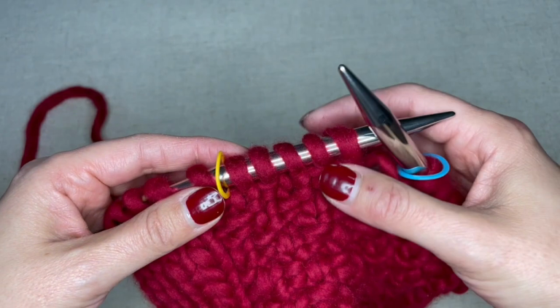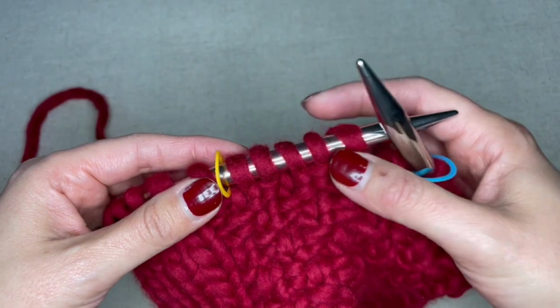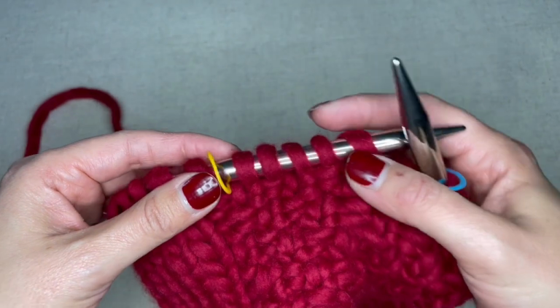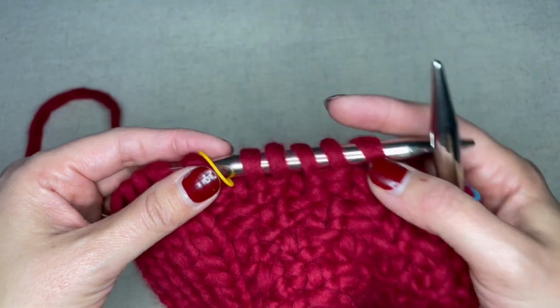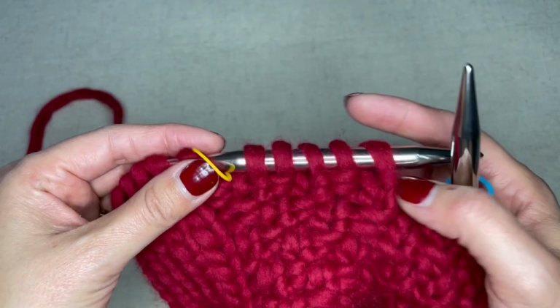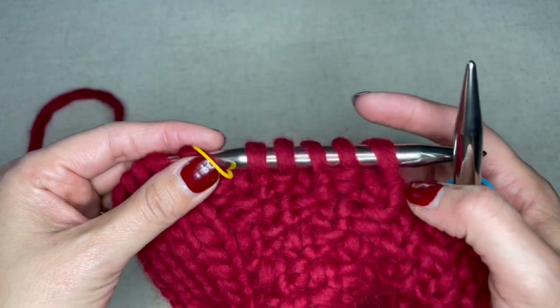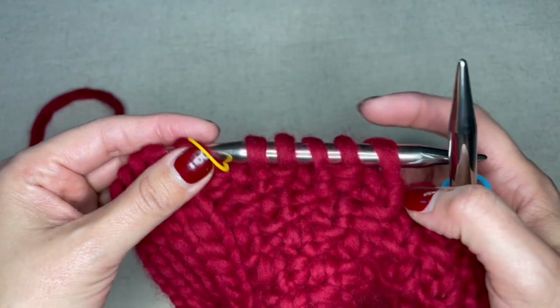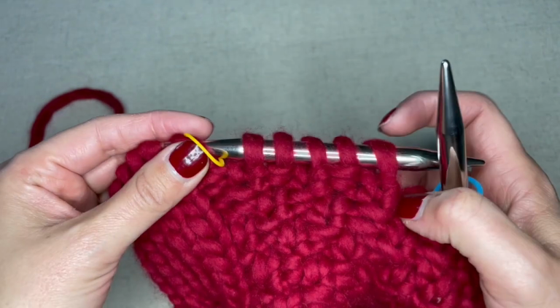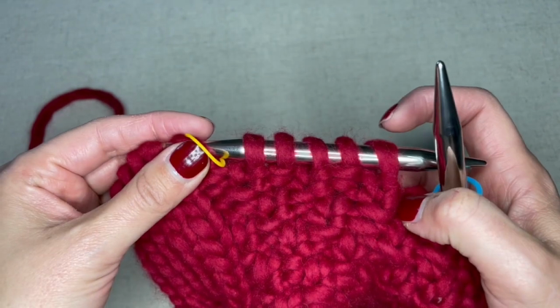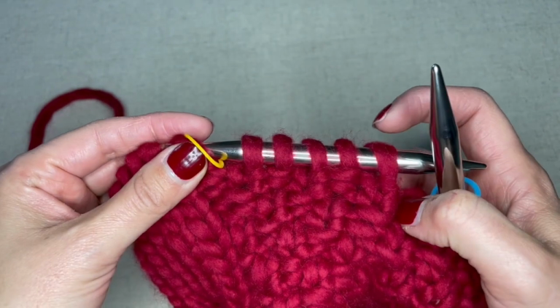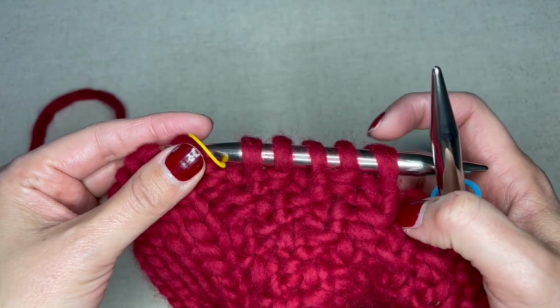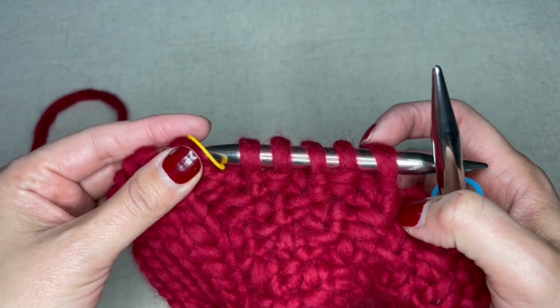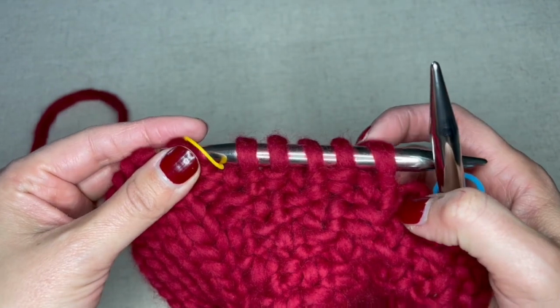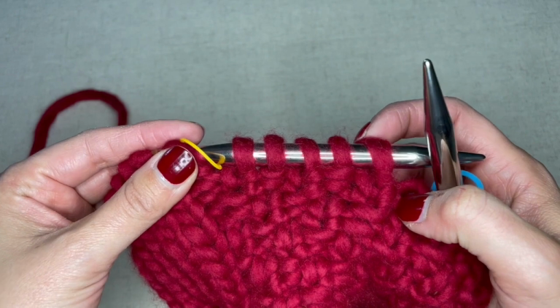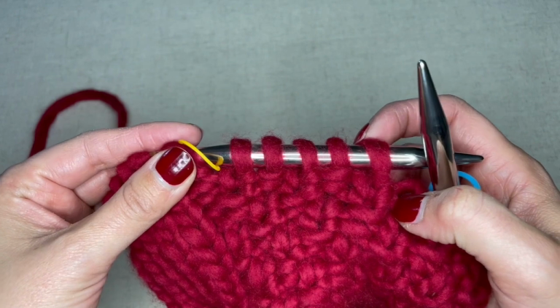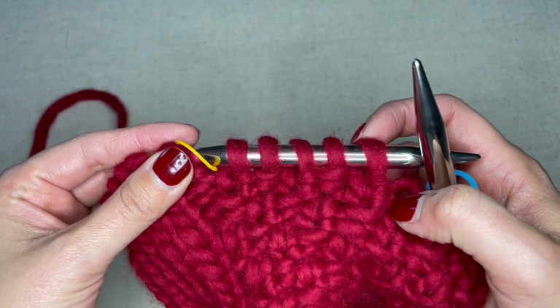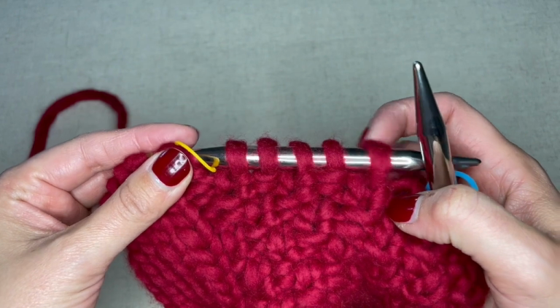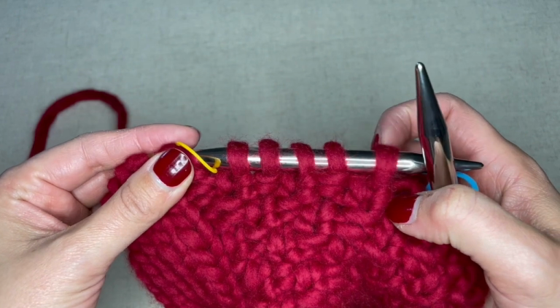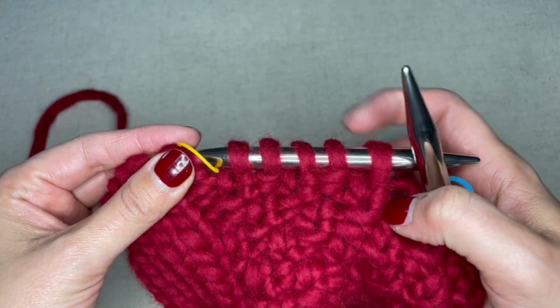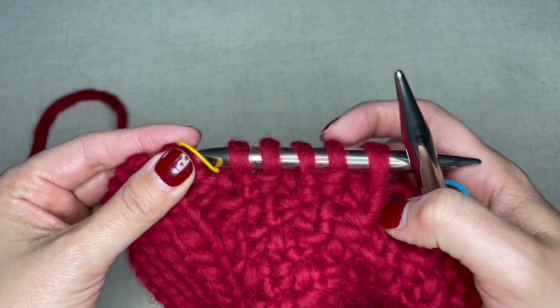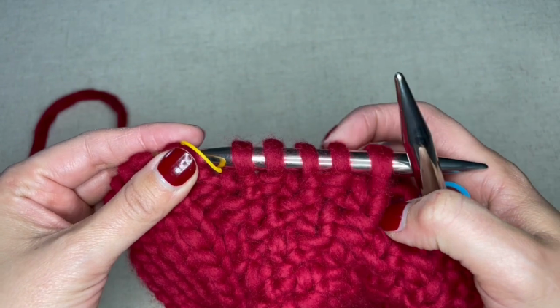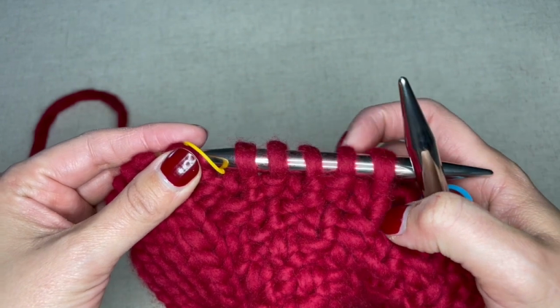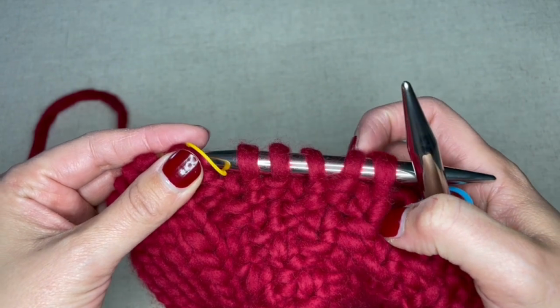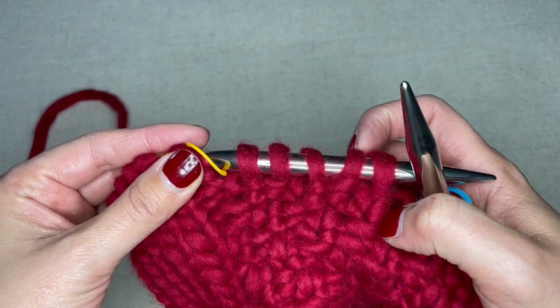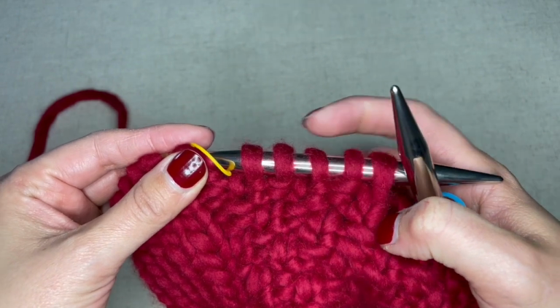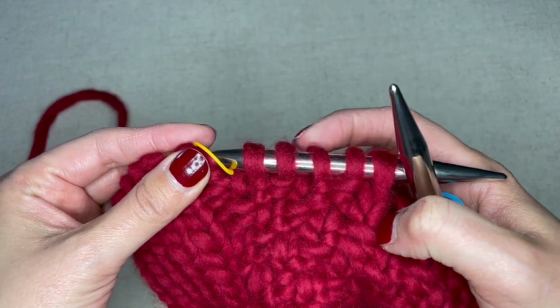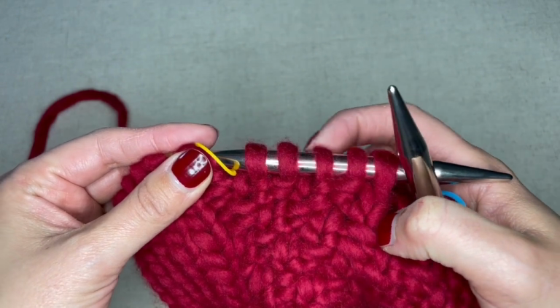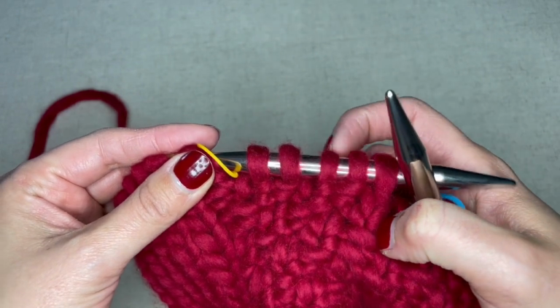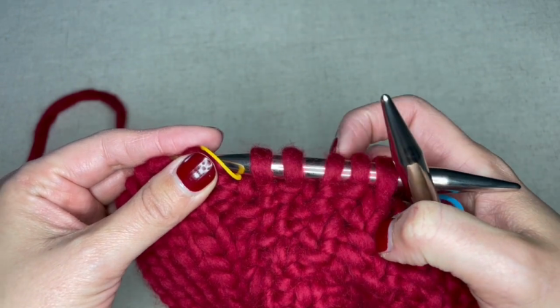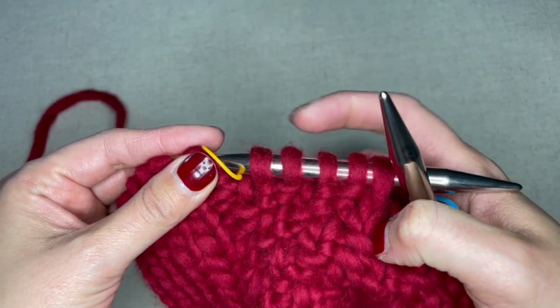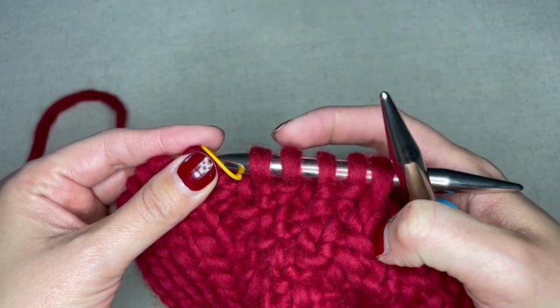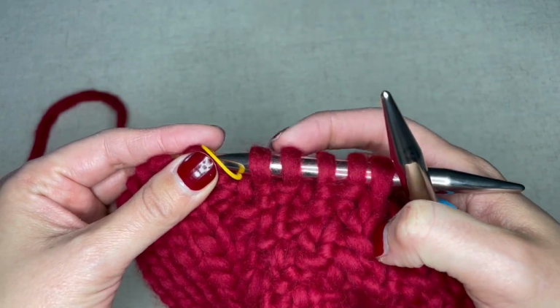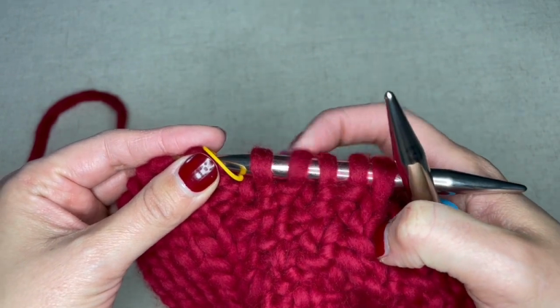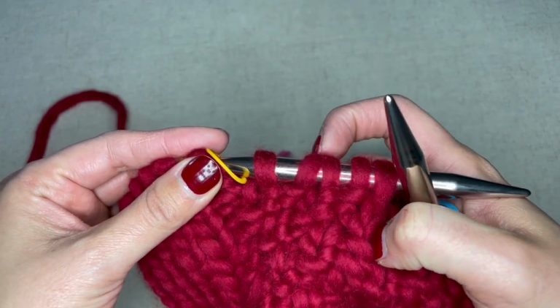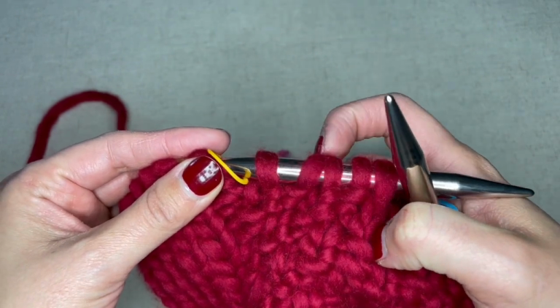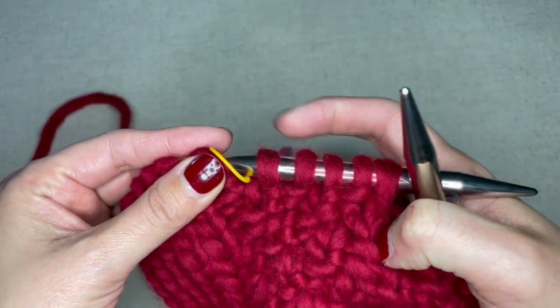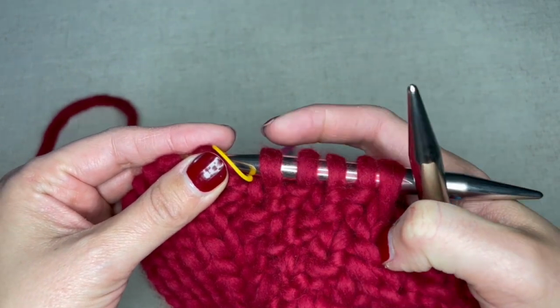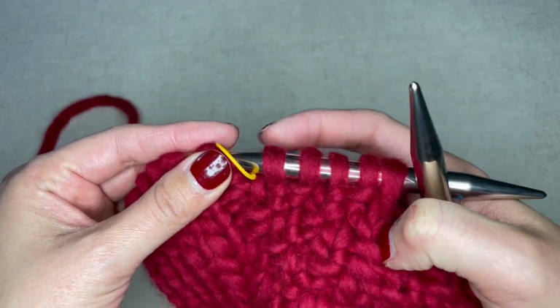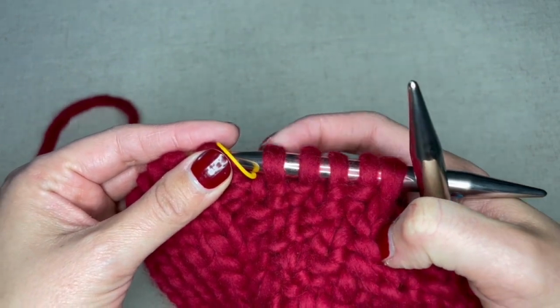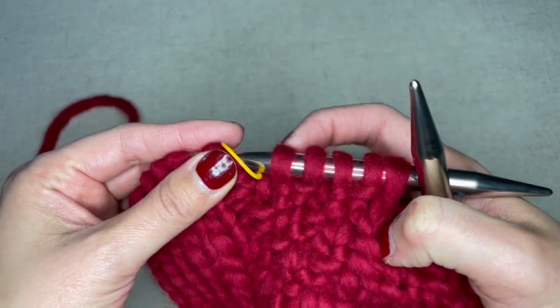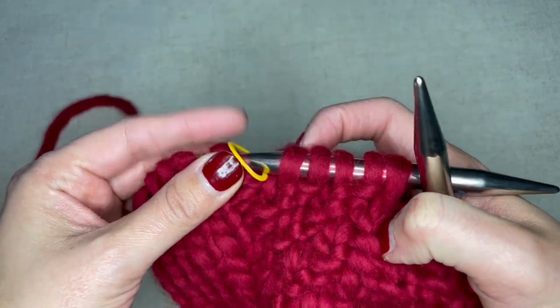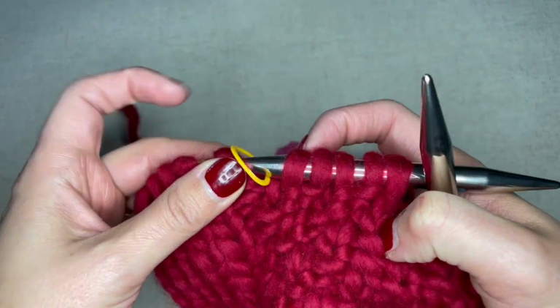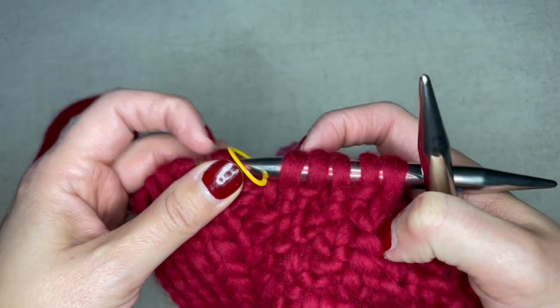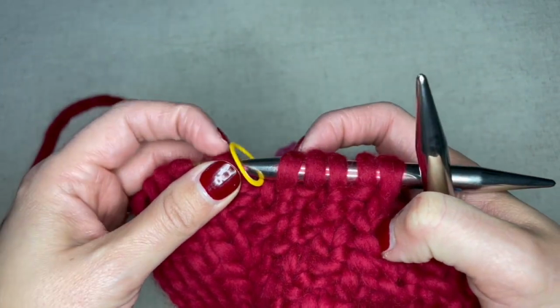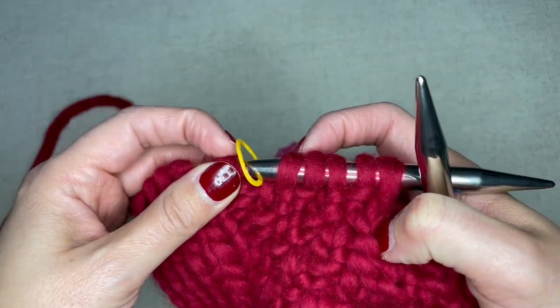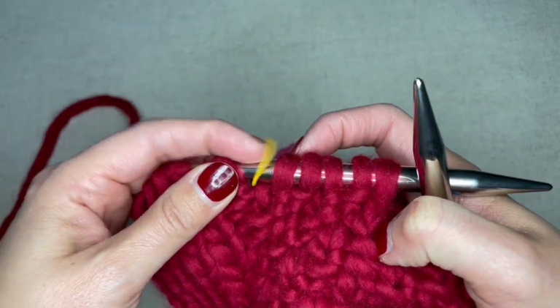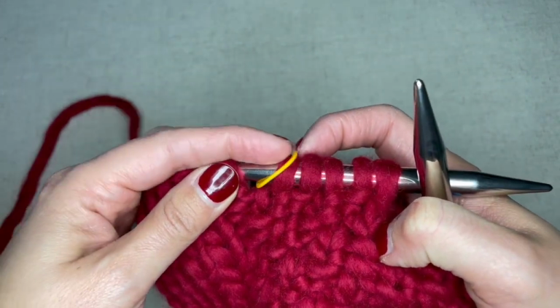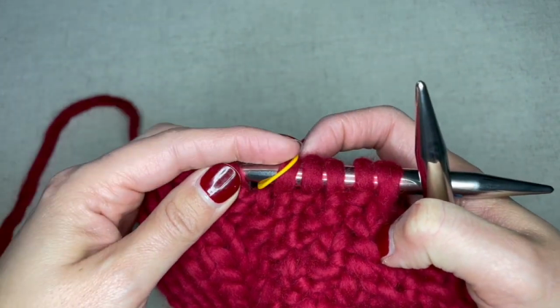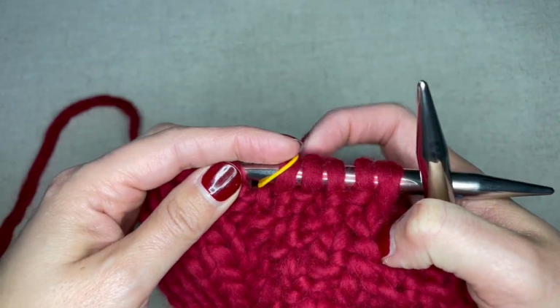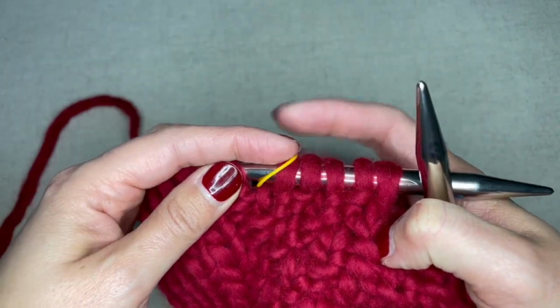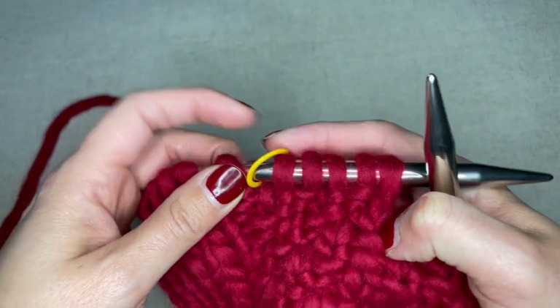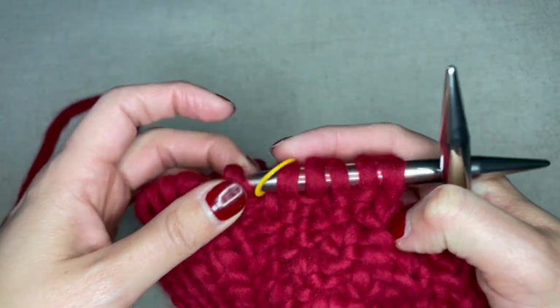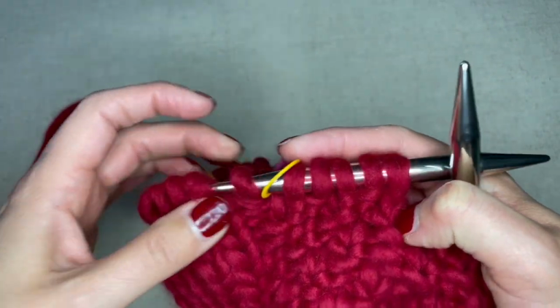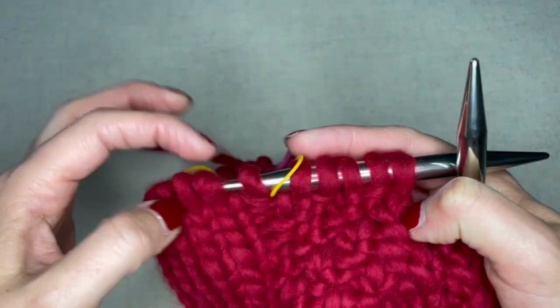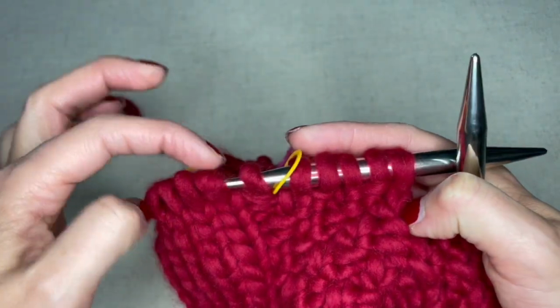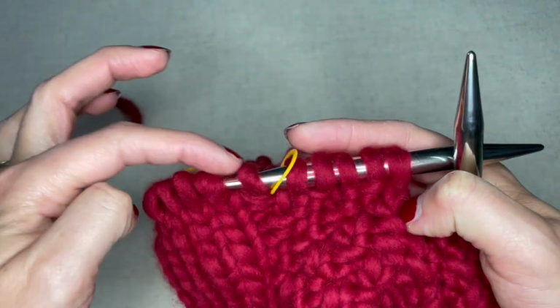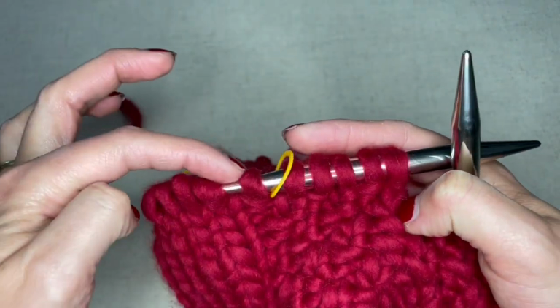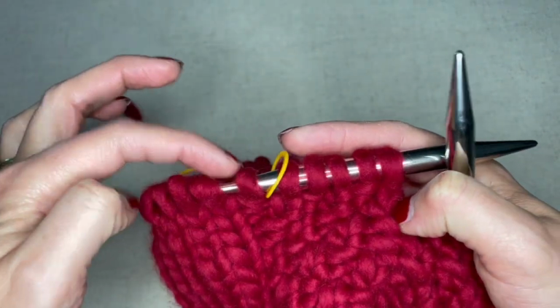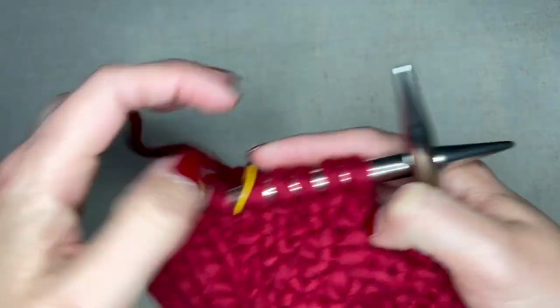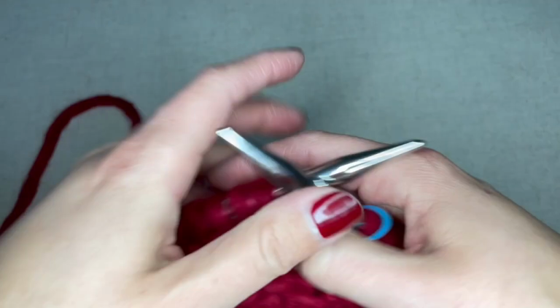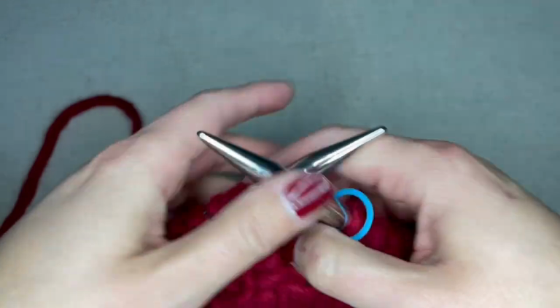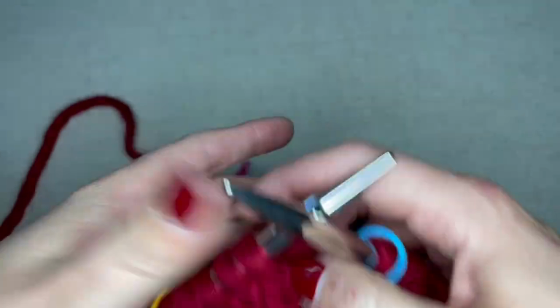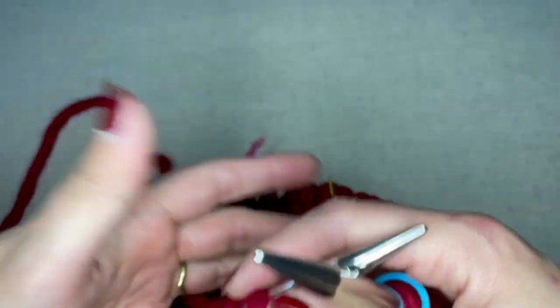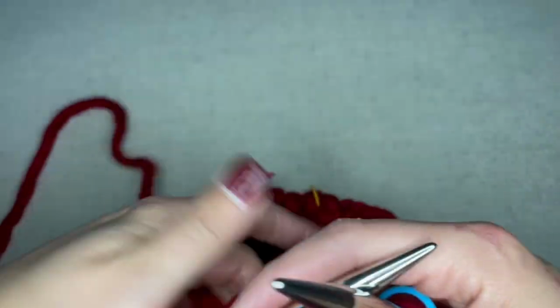The pattern starts with purl one, knit one, purl one, knit one, purl one, slip marker, and then purl one.